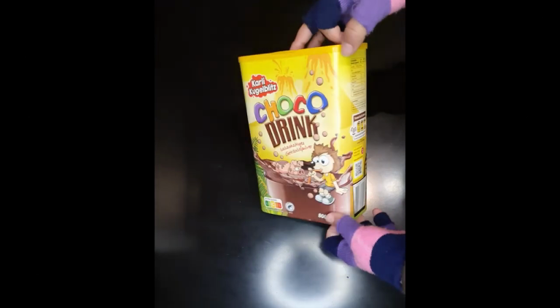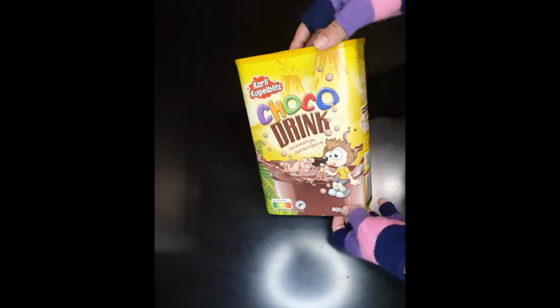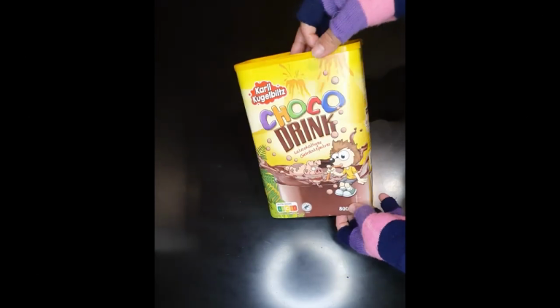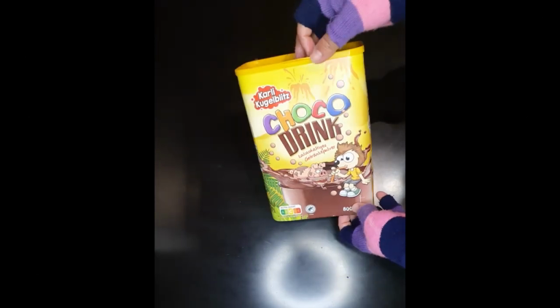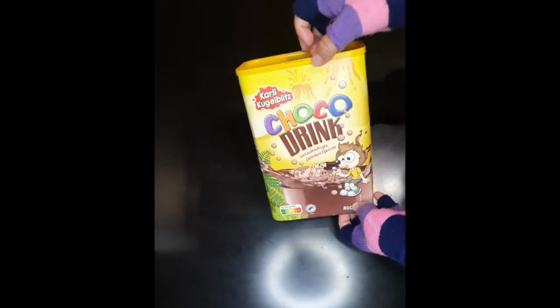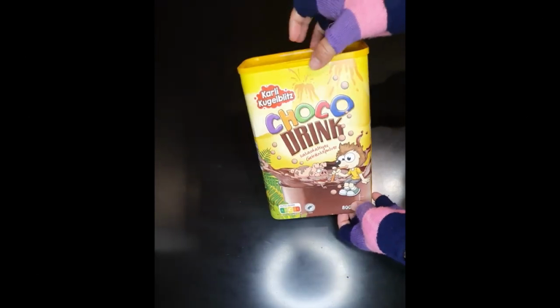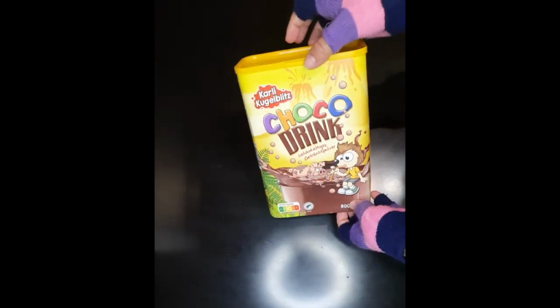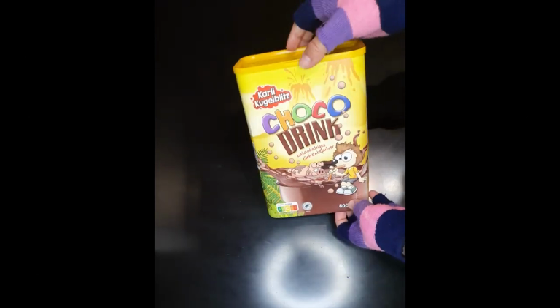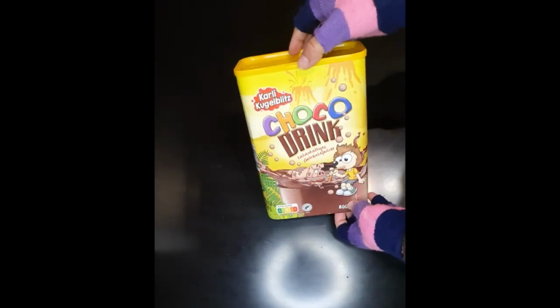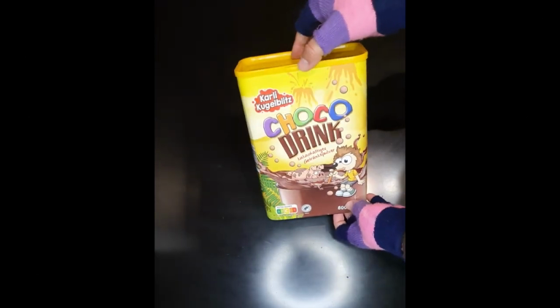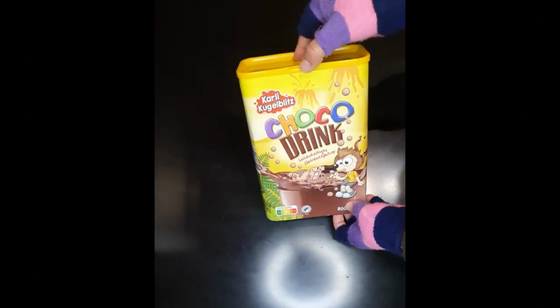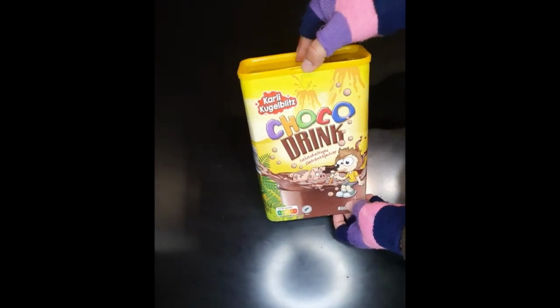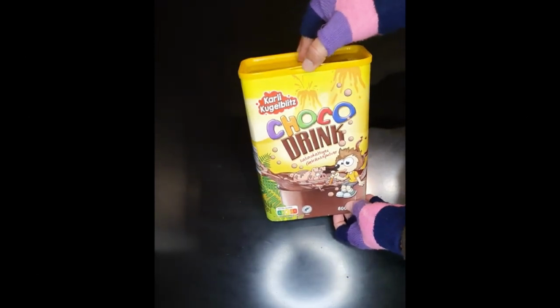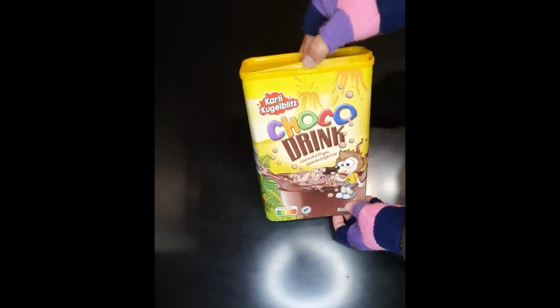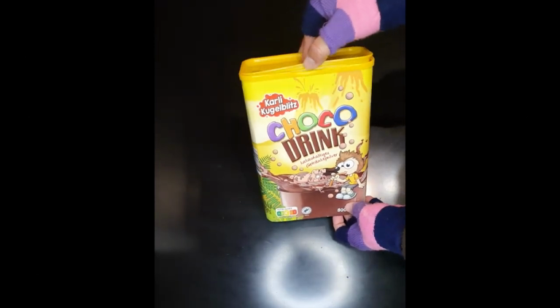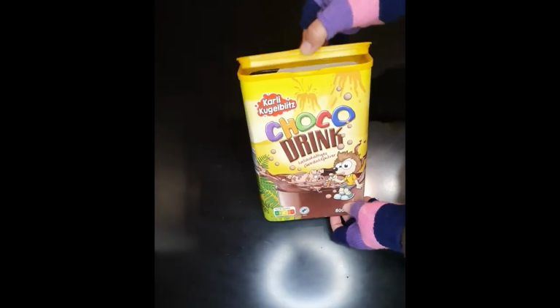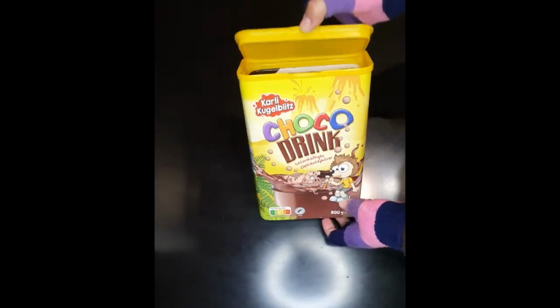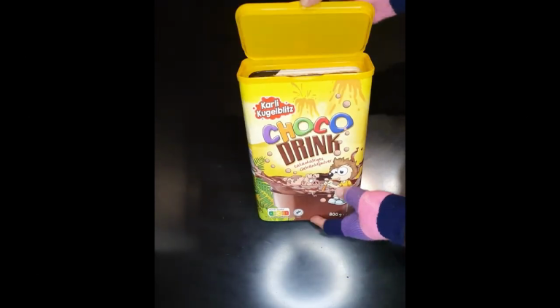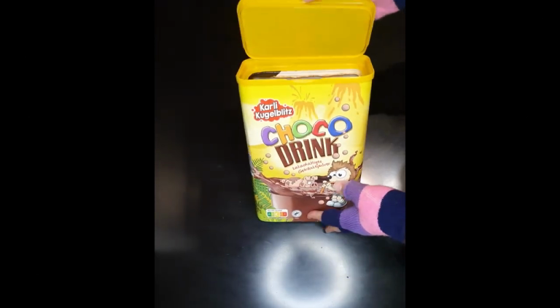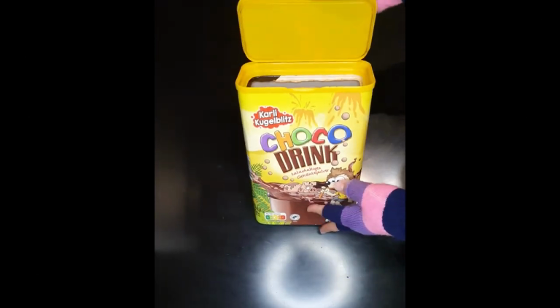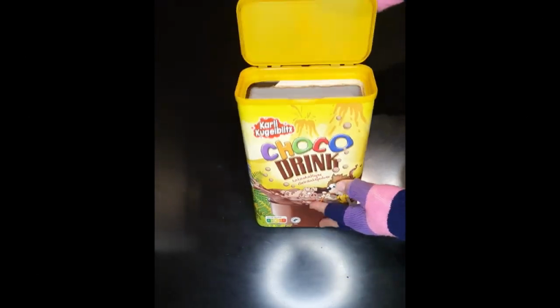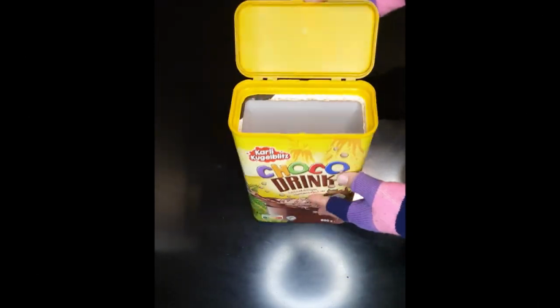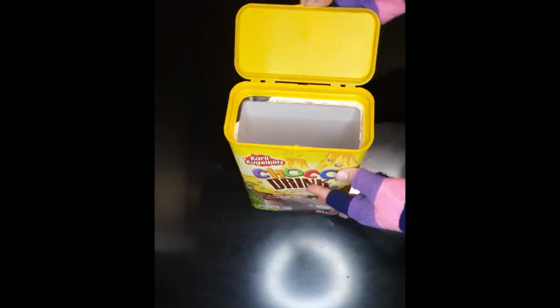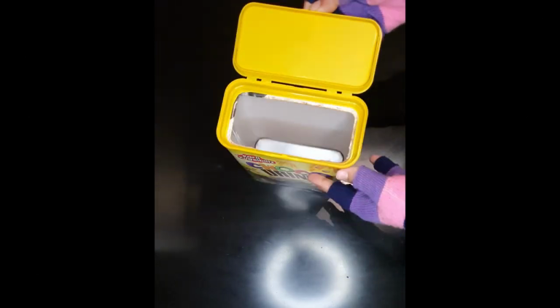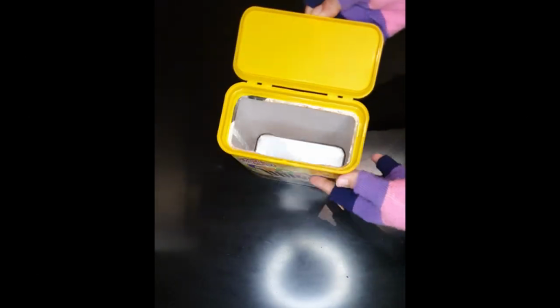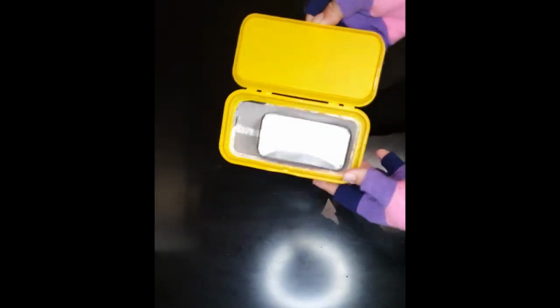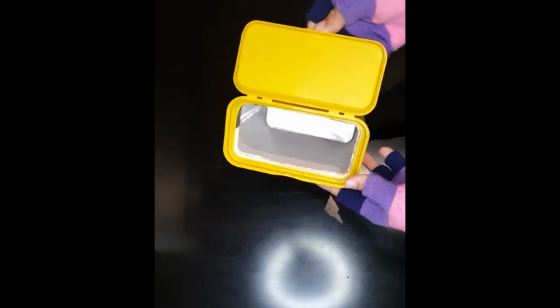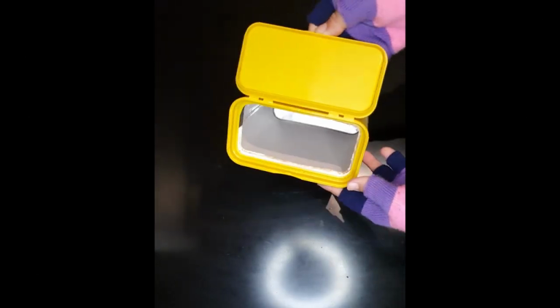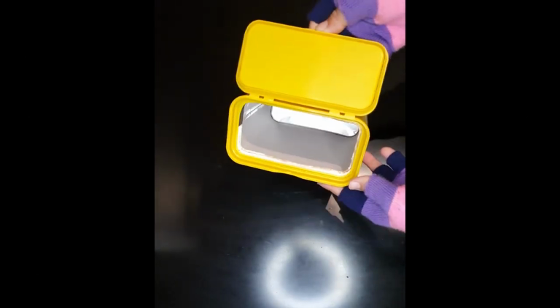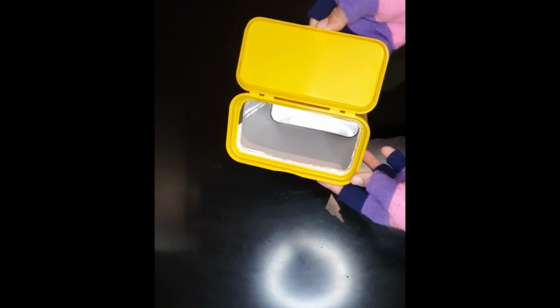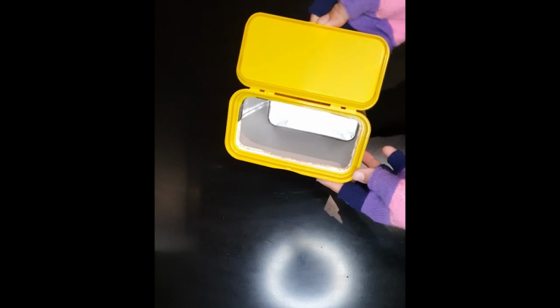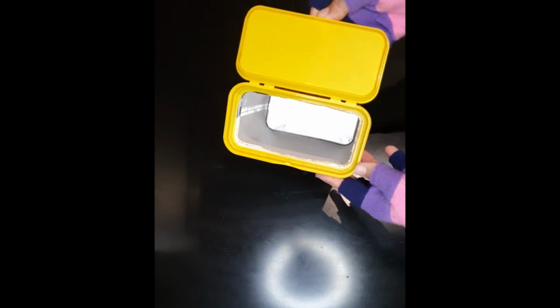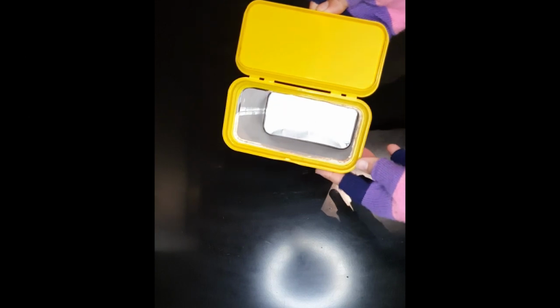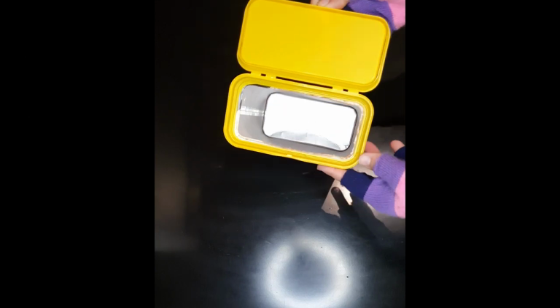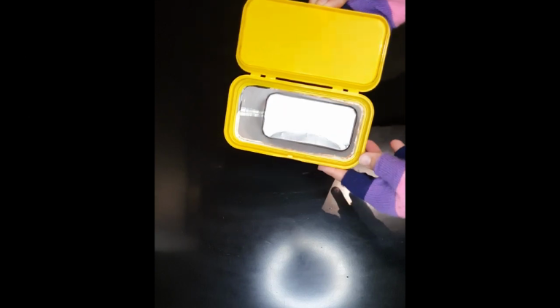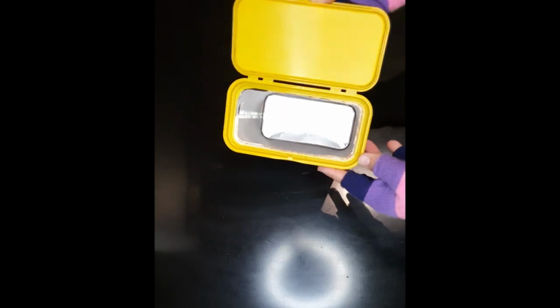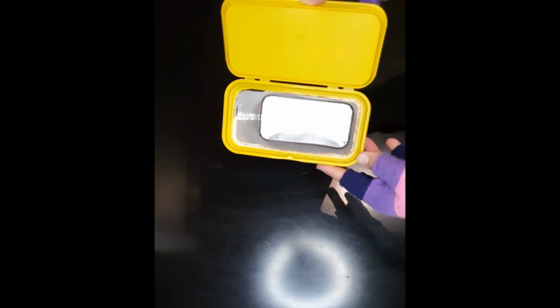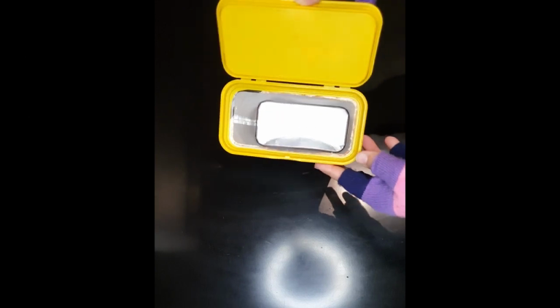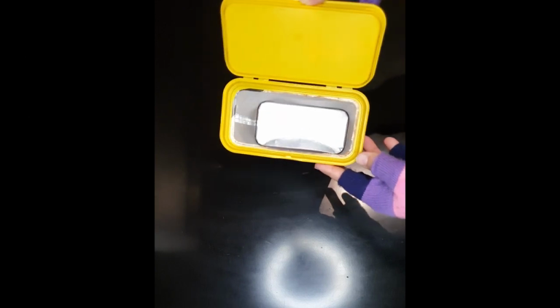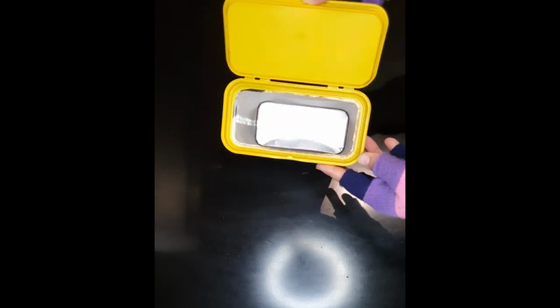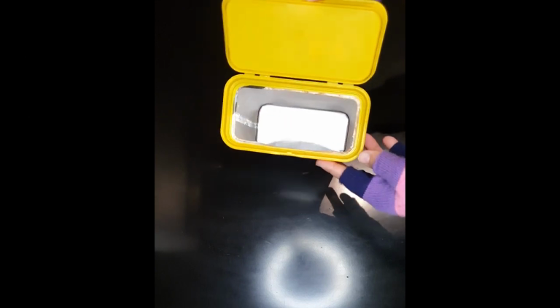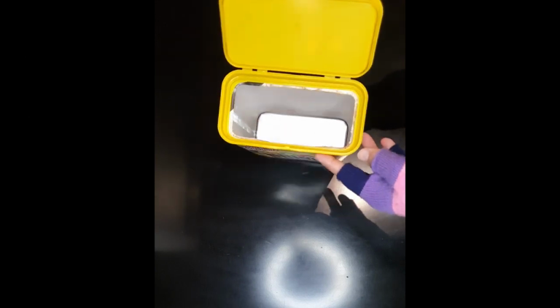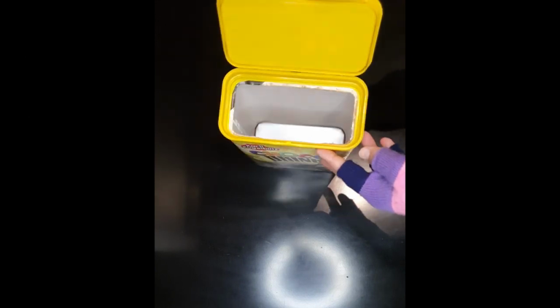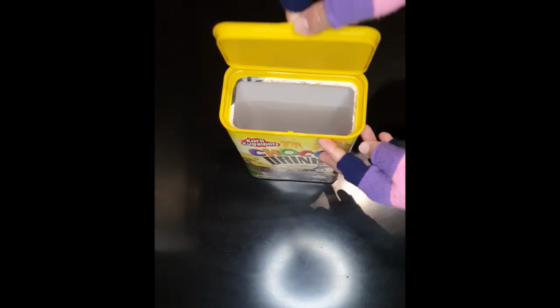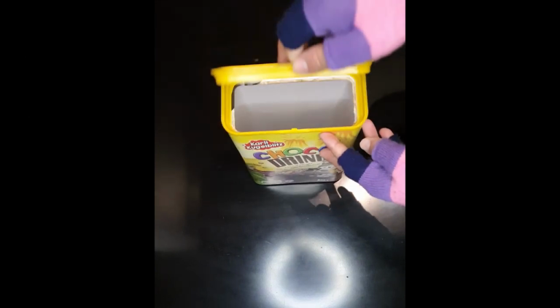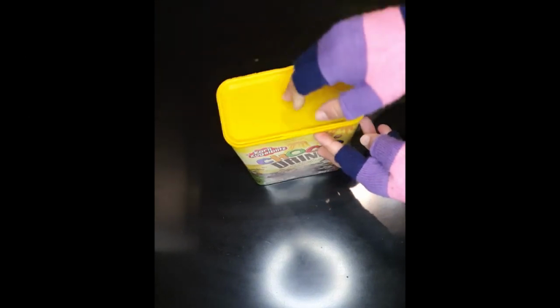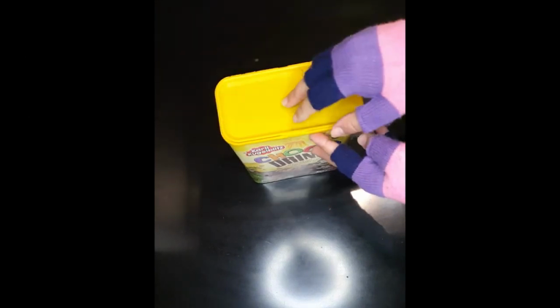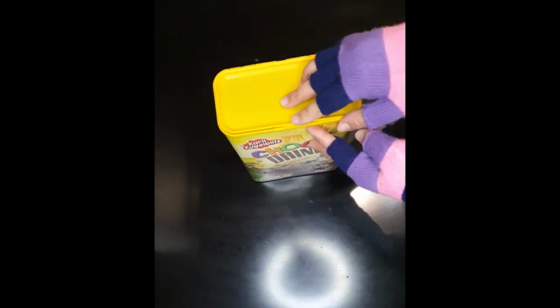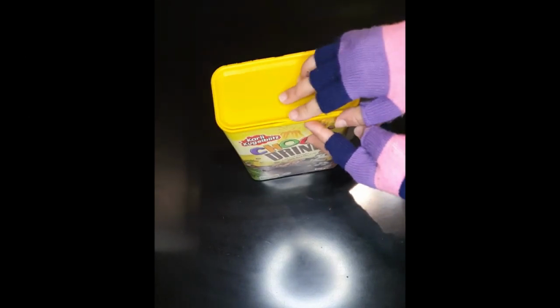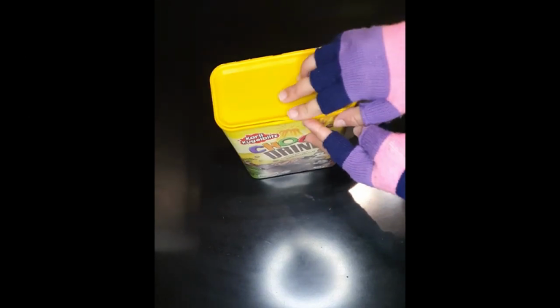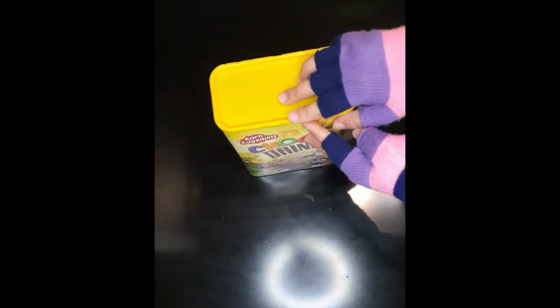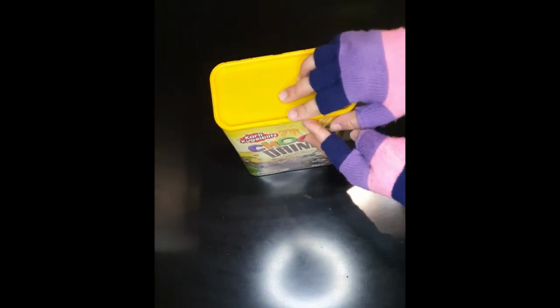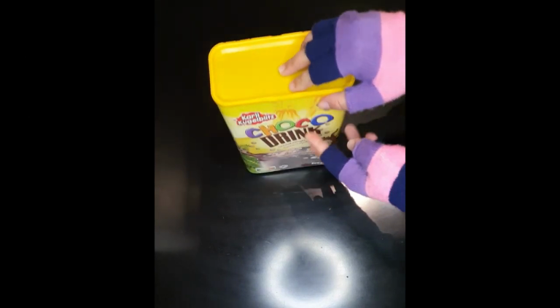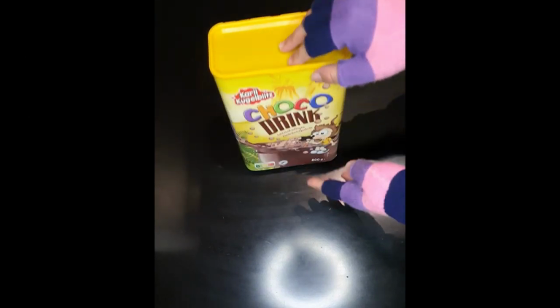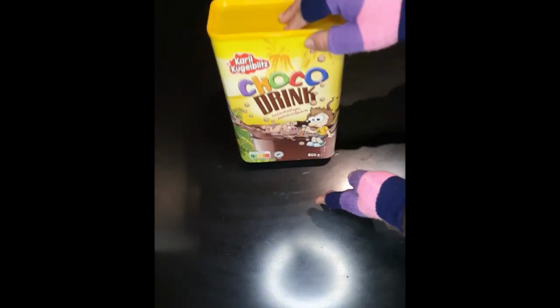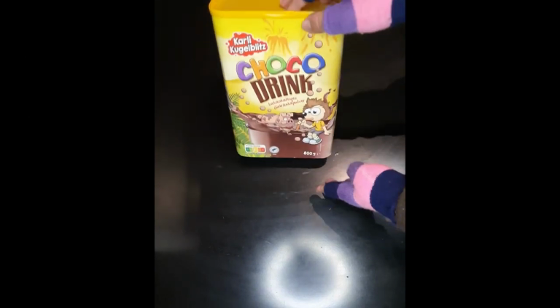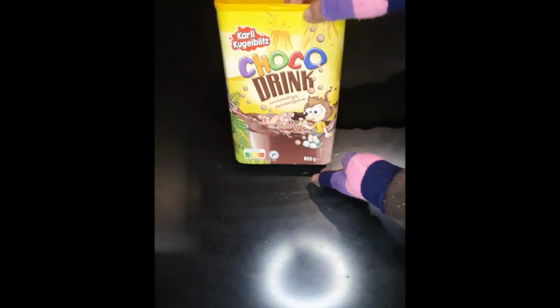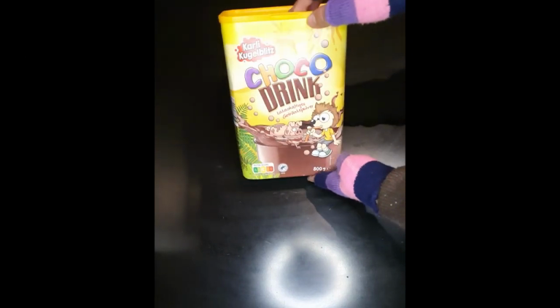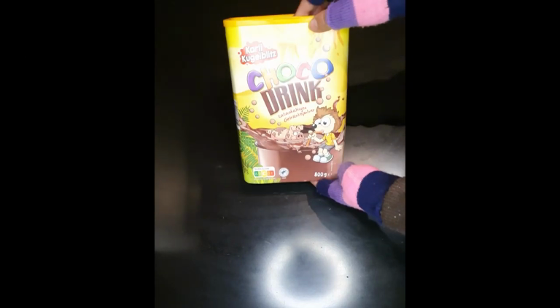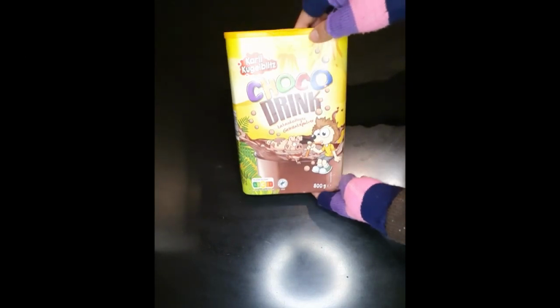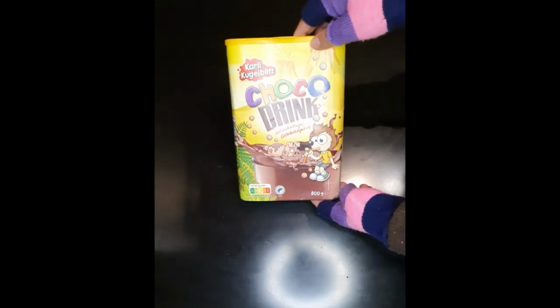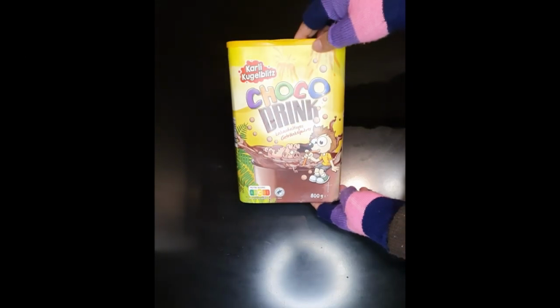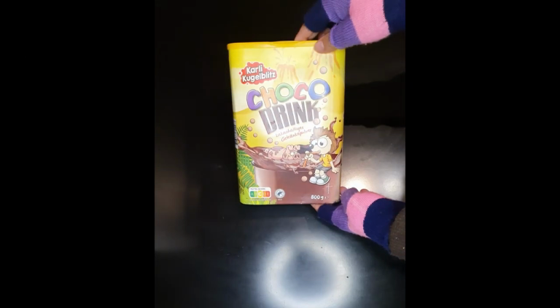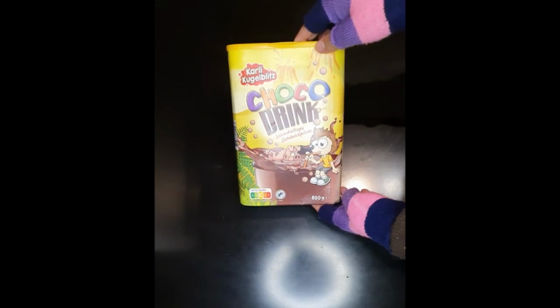We will start this process by first cleaning this box thoroughly. This should be done both from inside and outside.